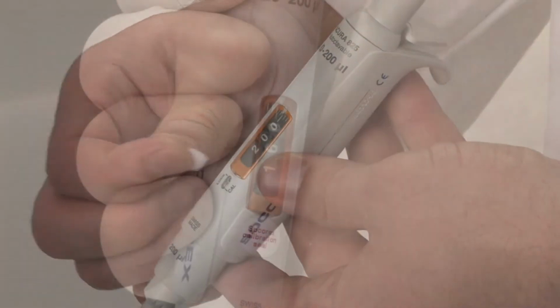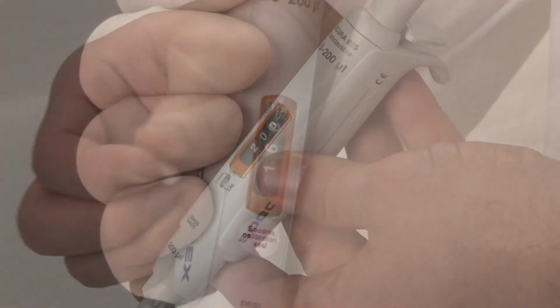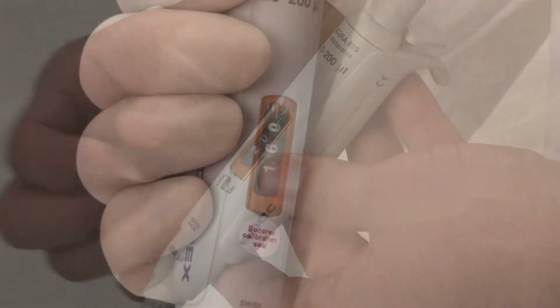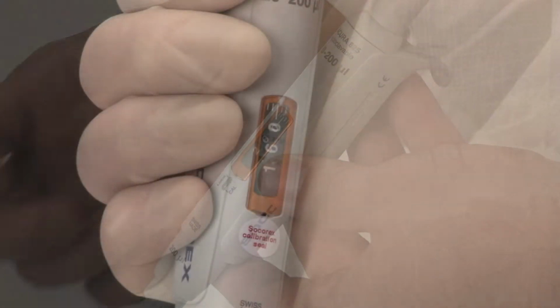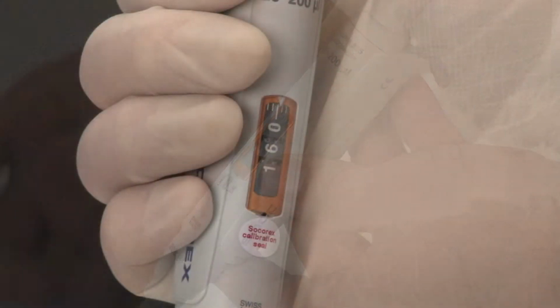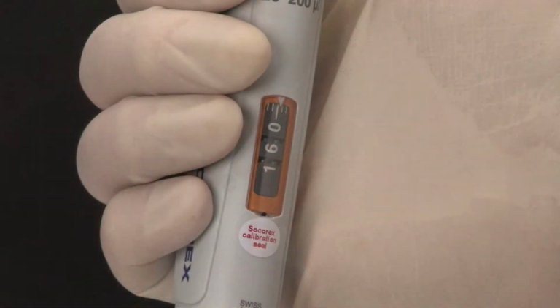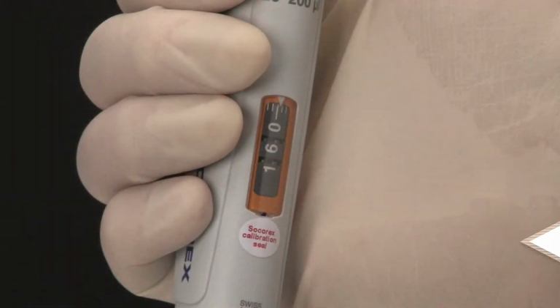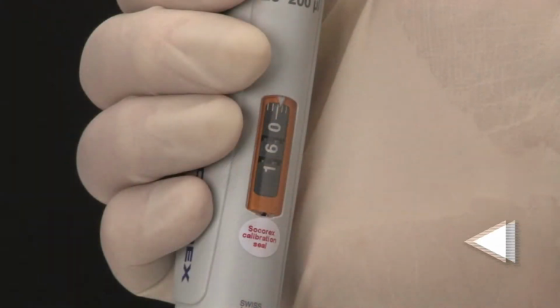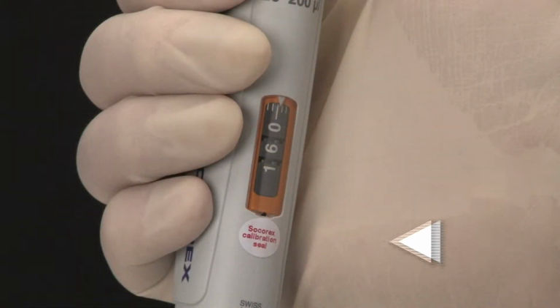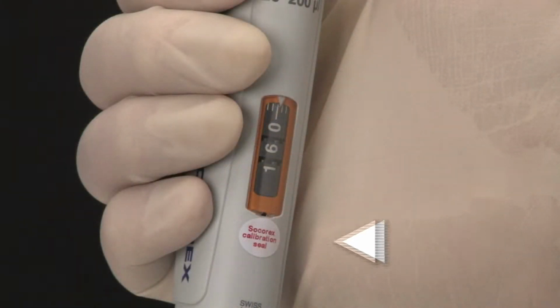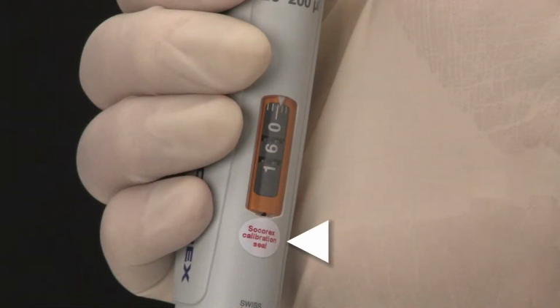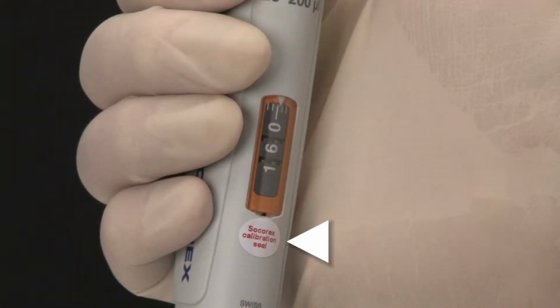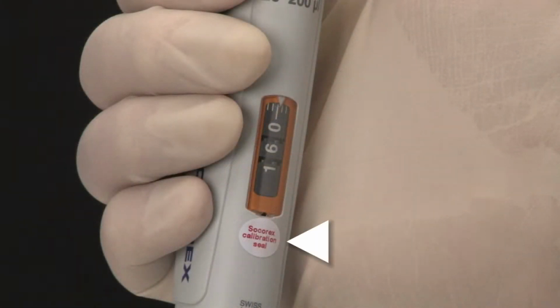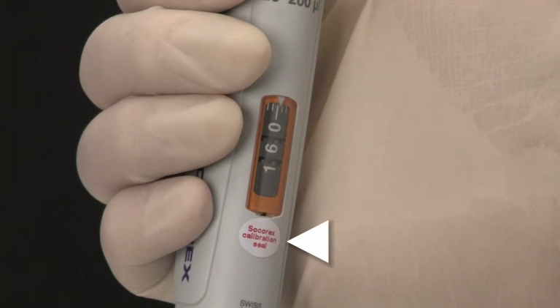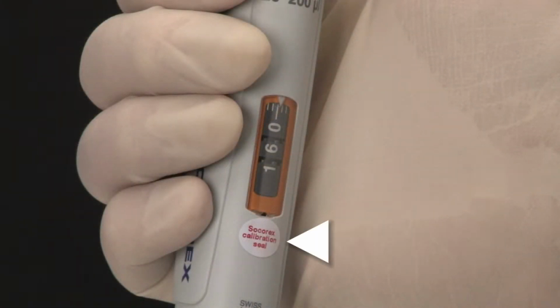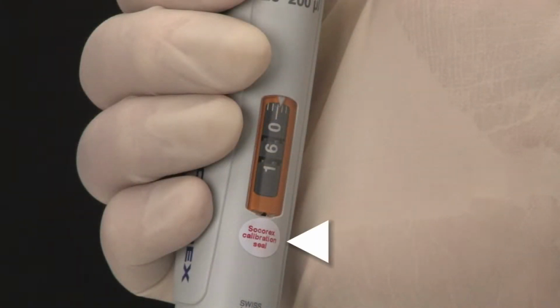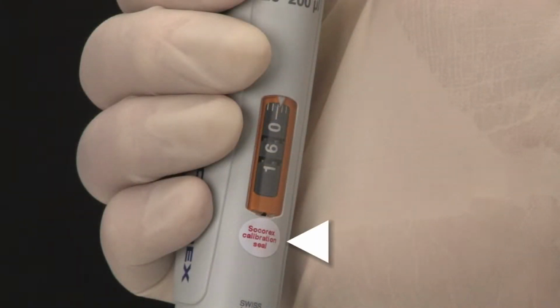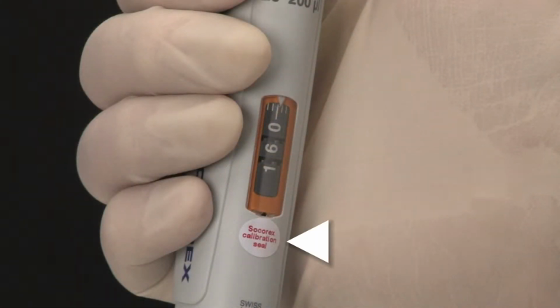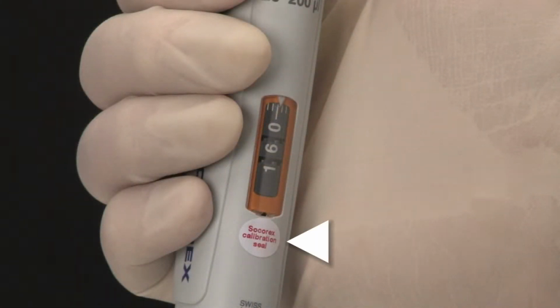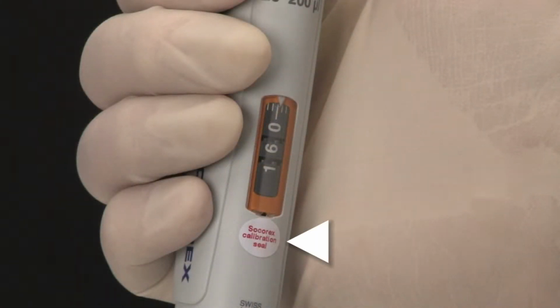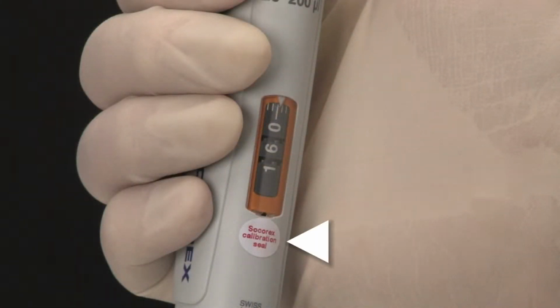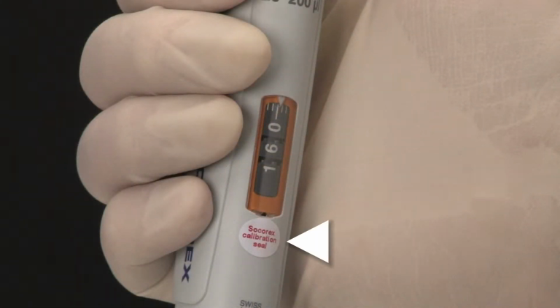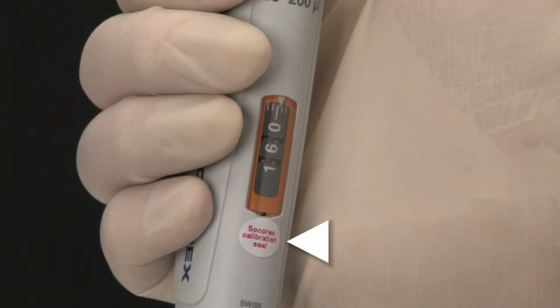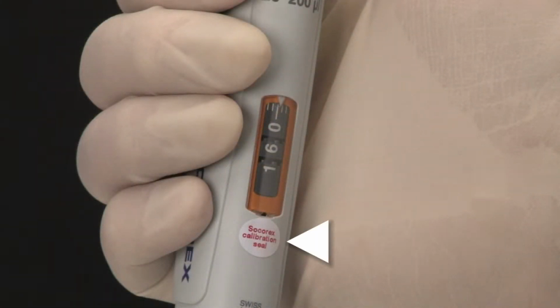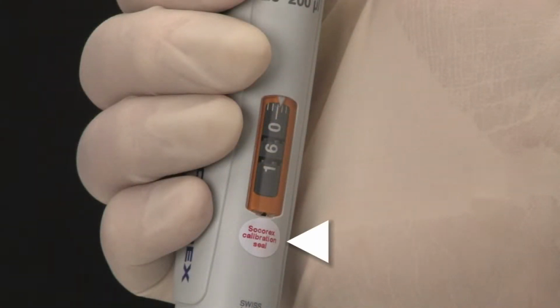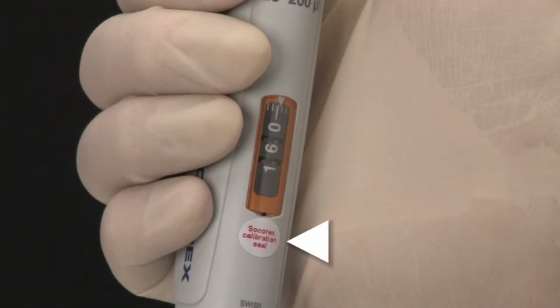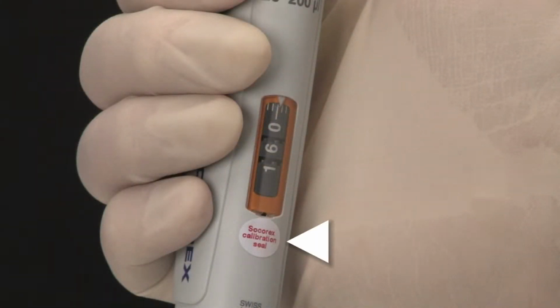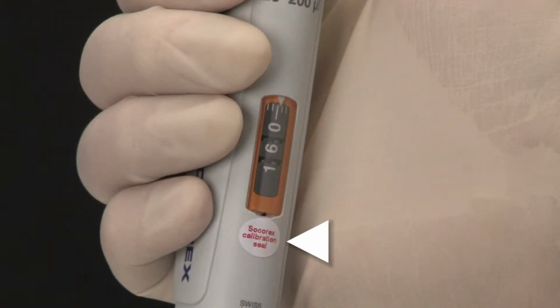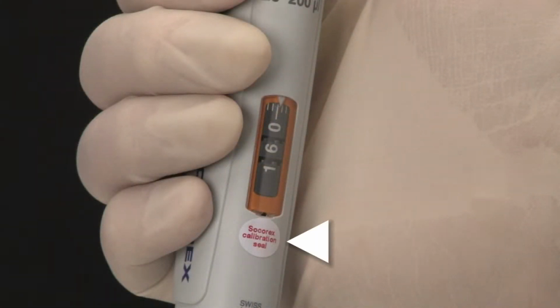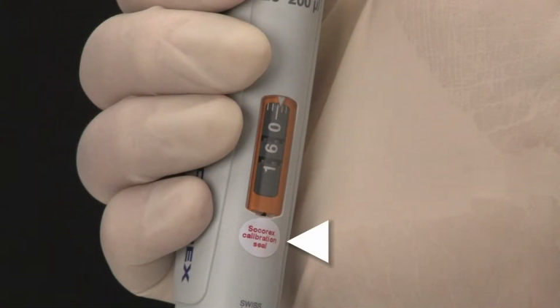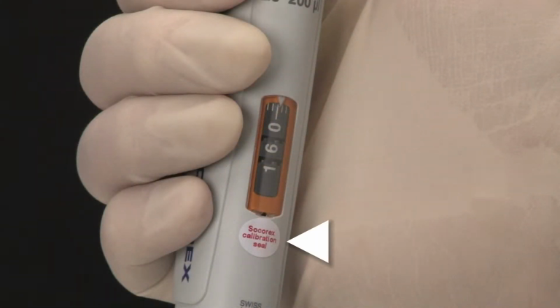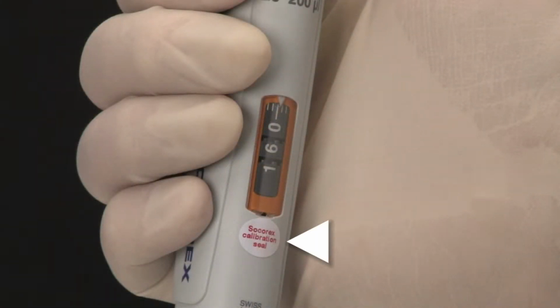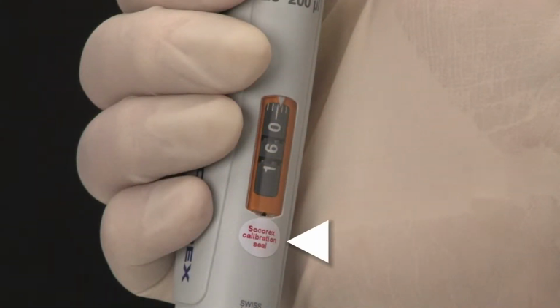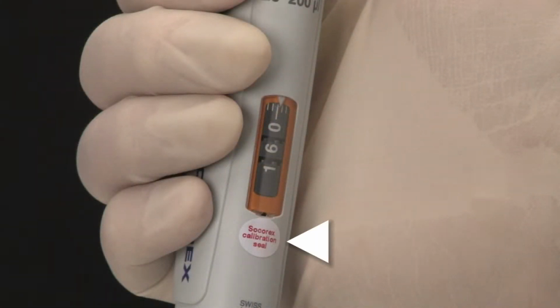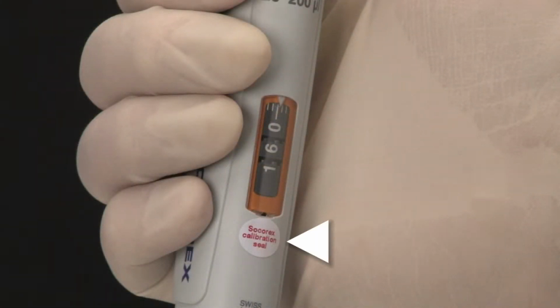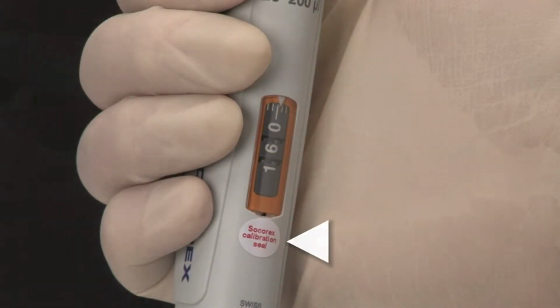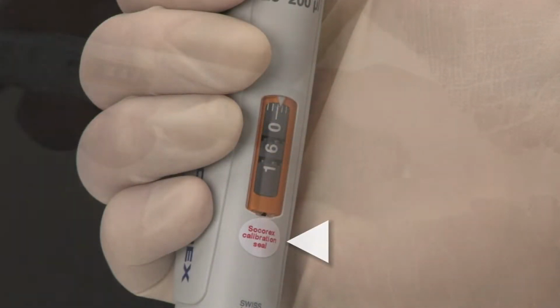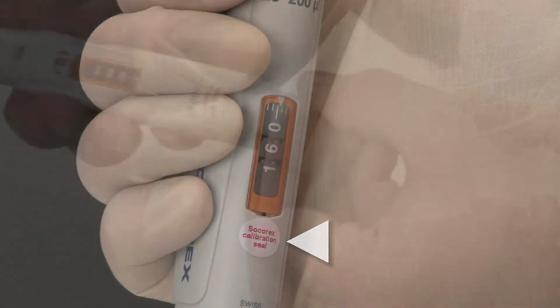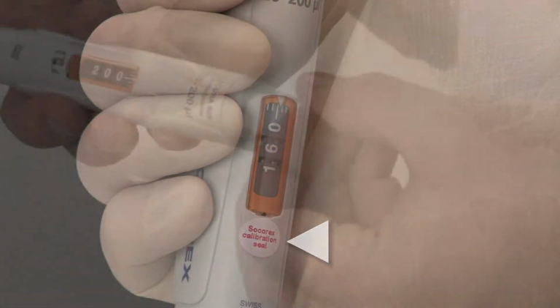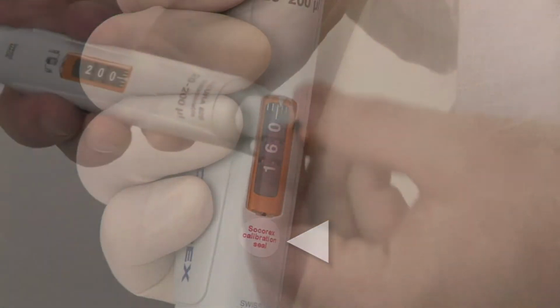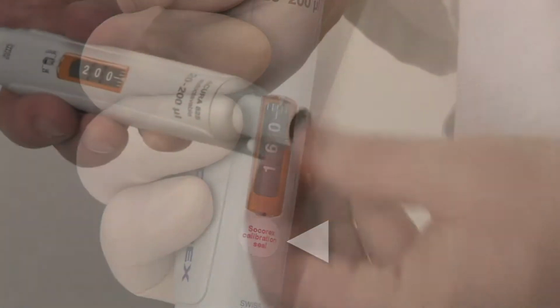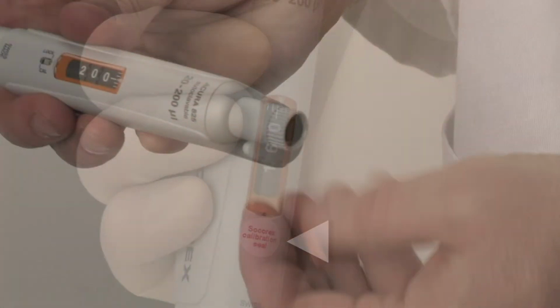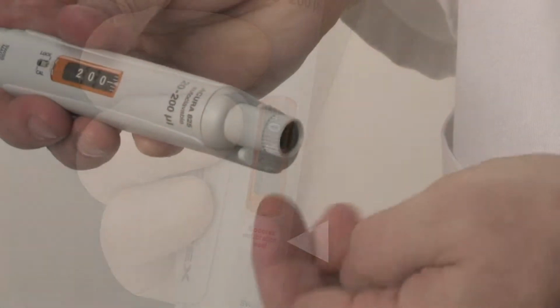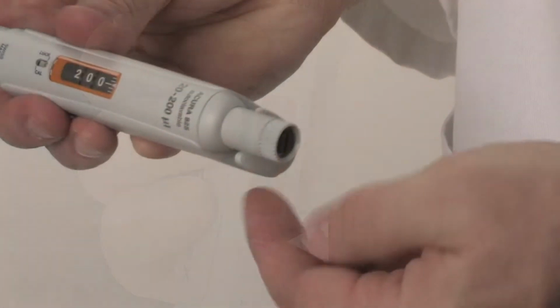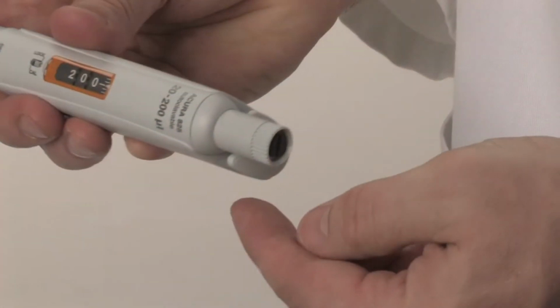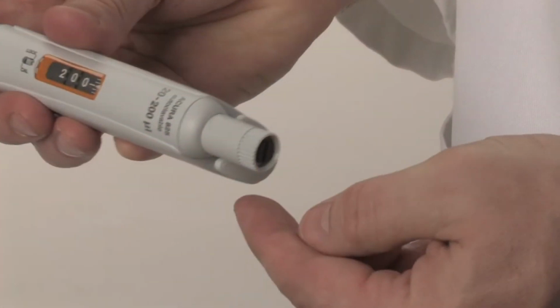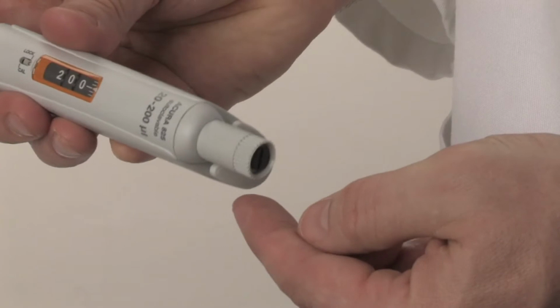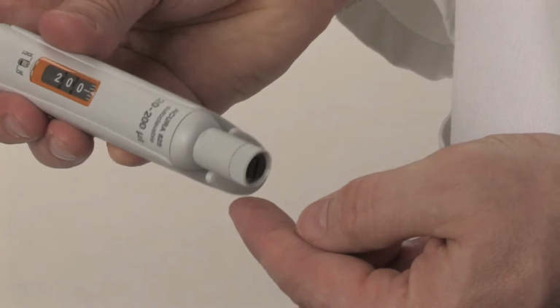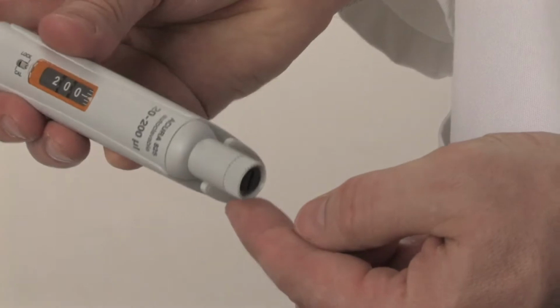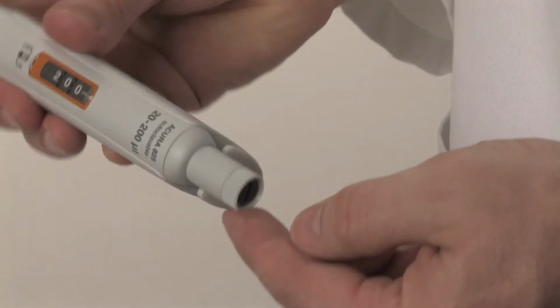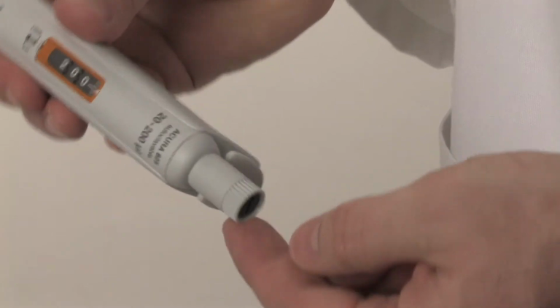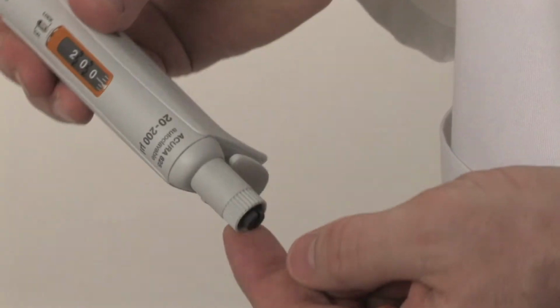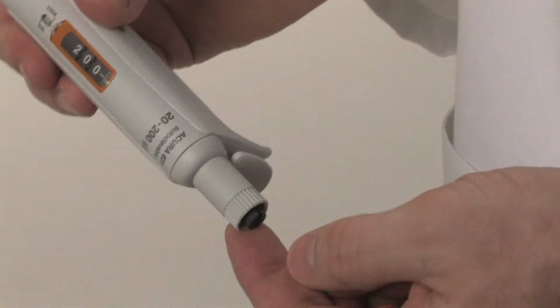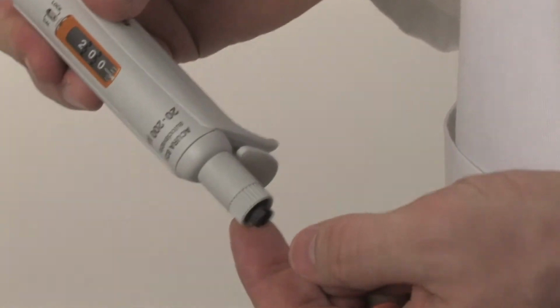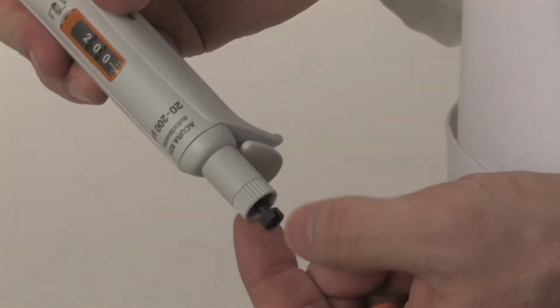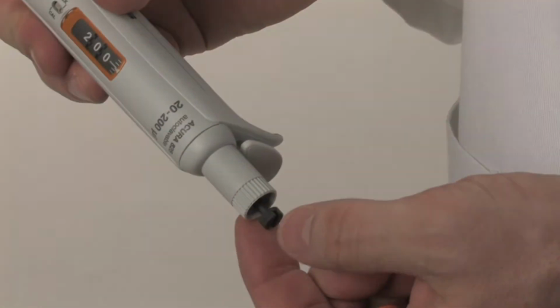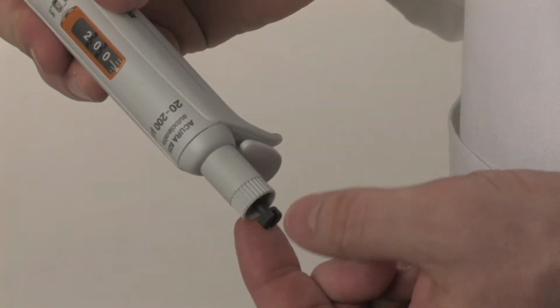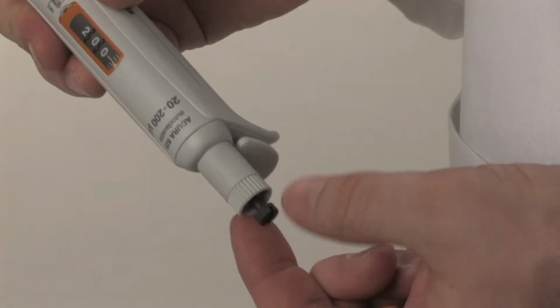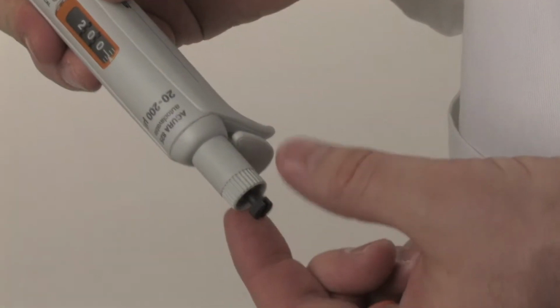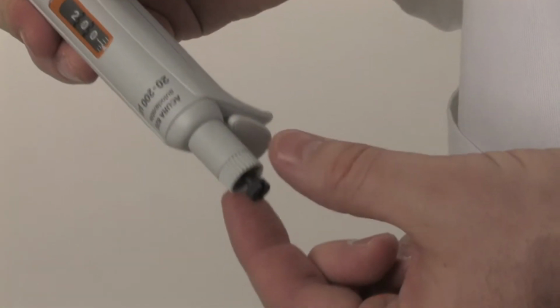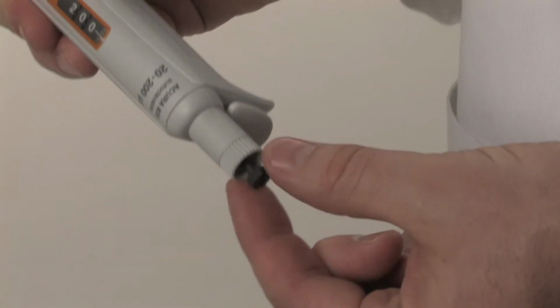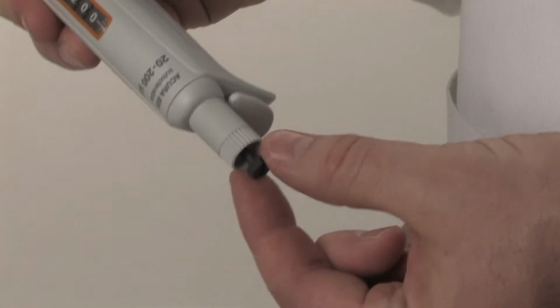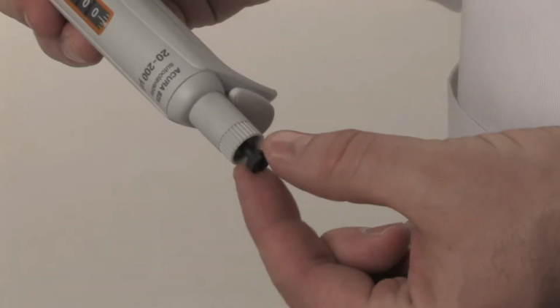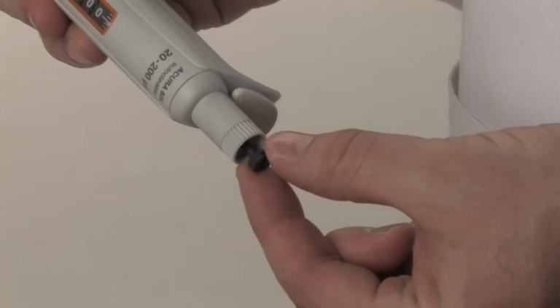The locking mechanism is protected by a calibration seal sticker. The system also features an integrated key.